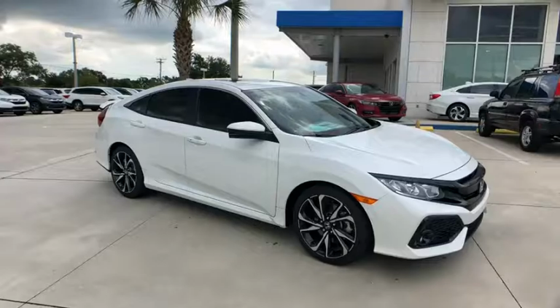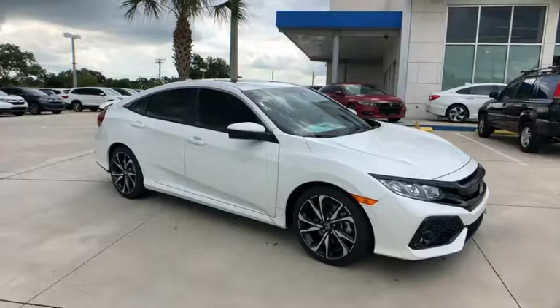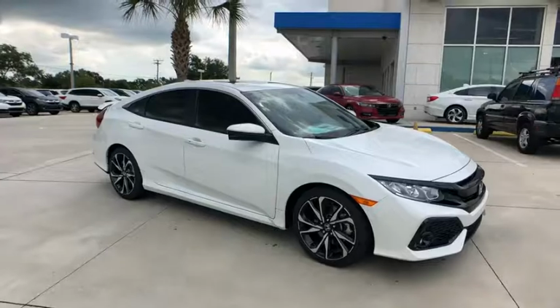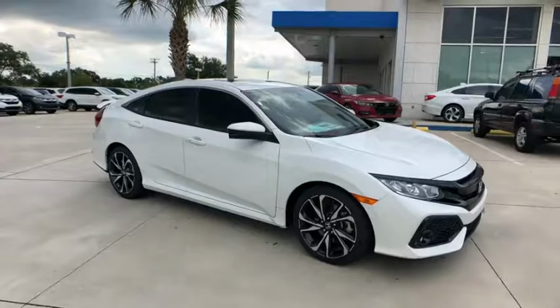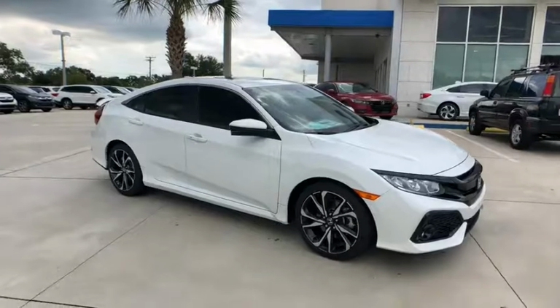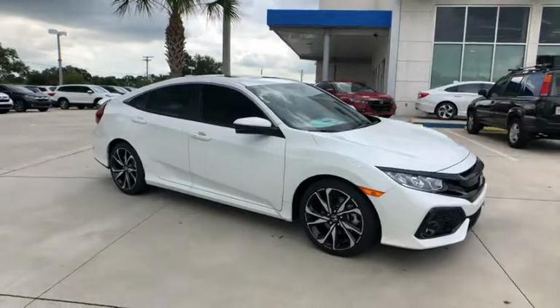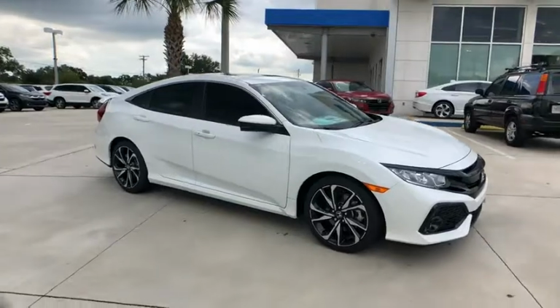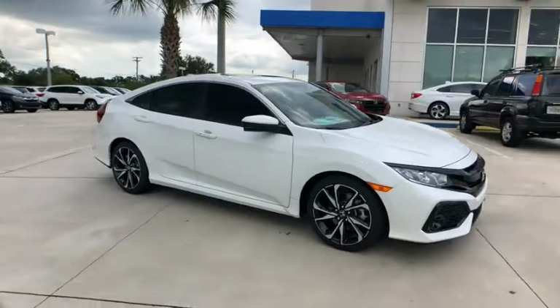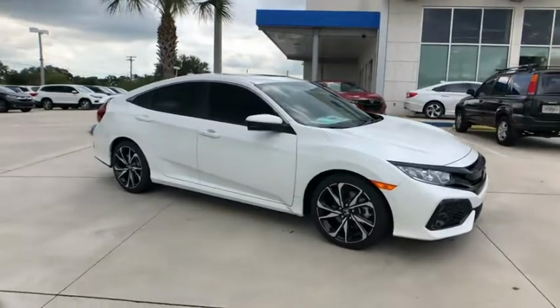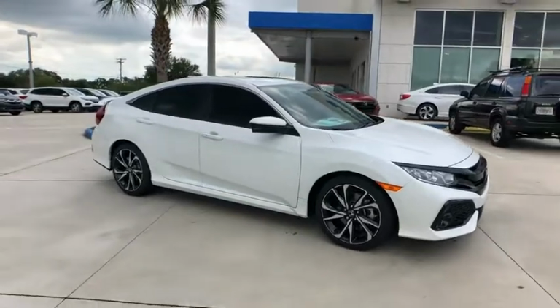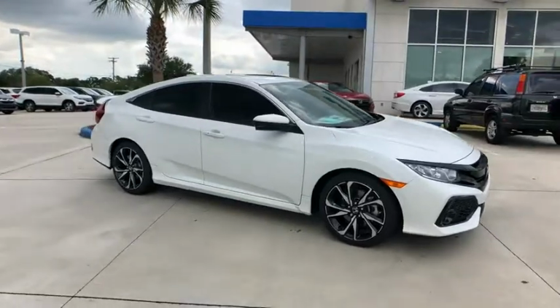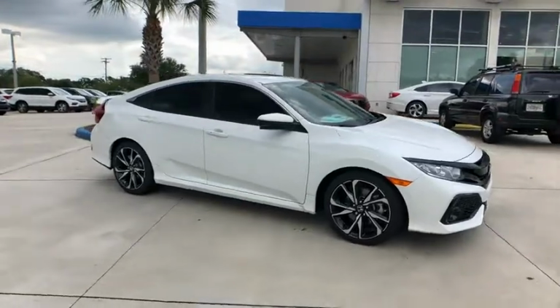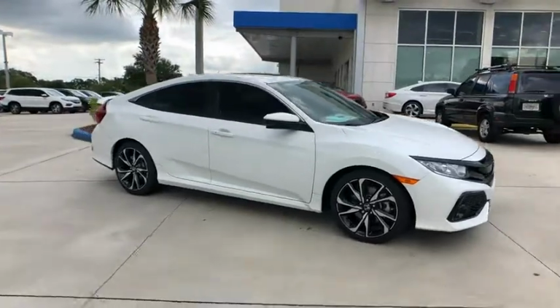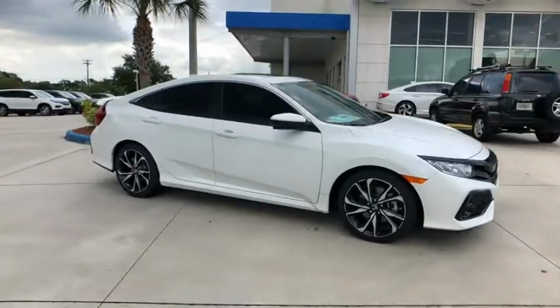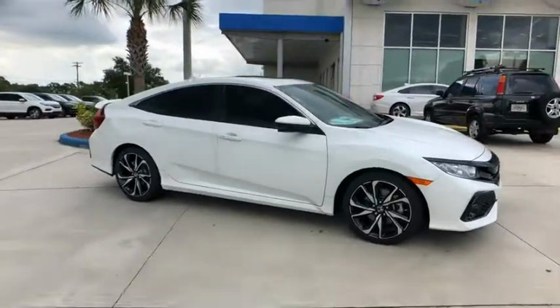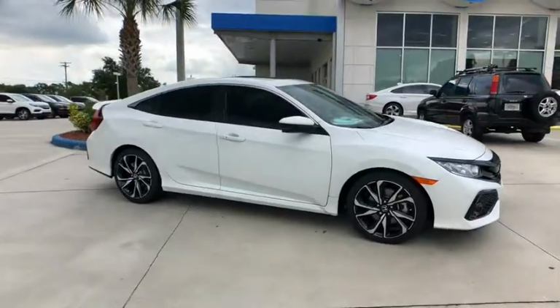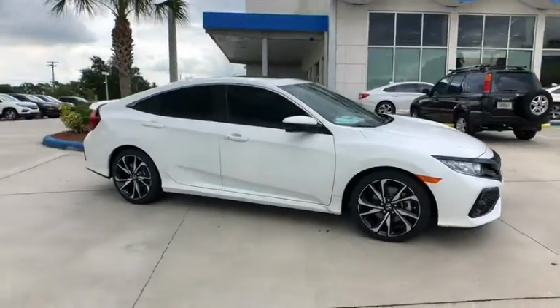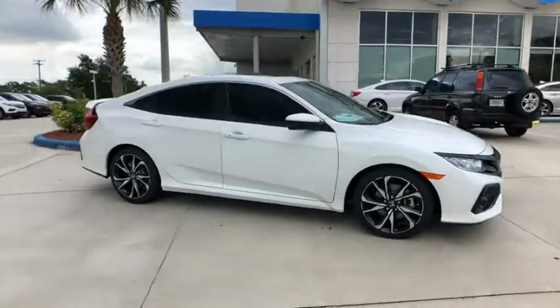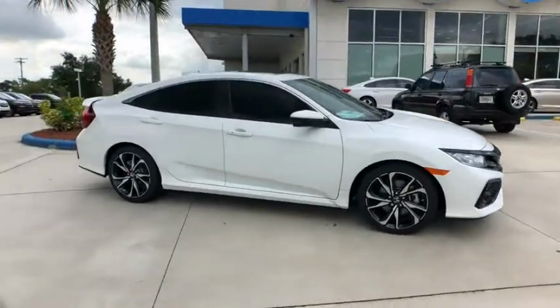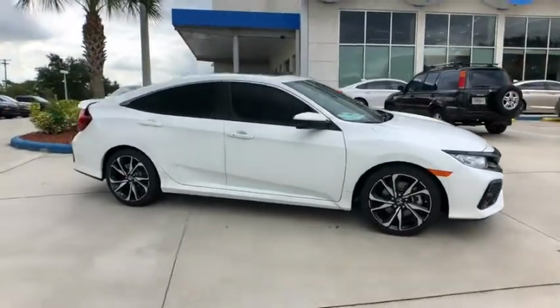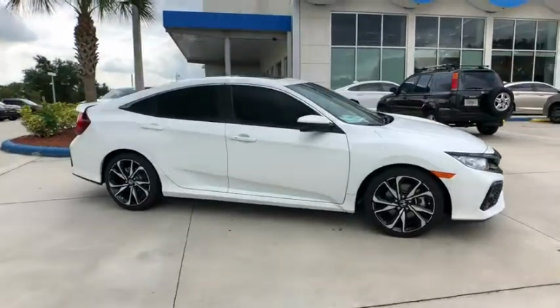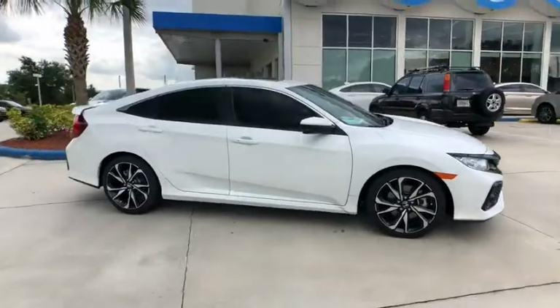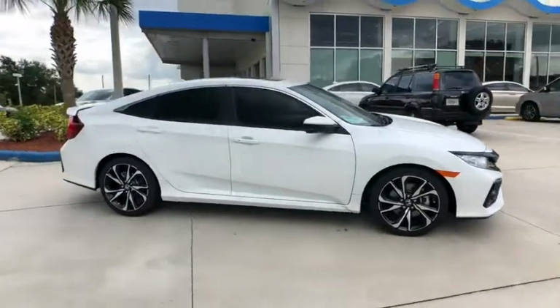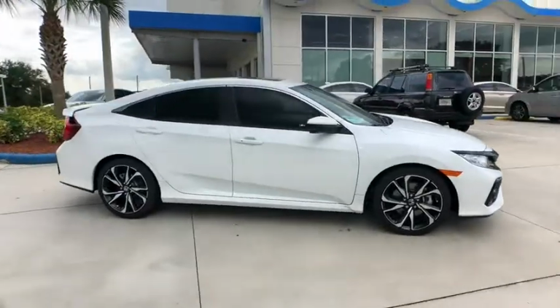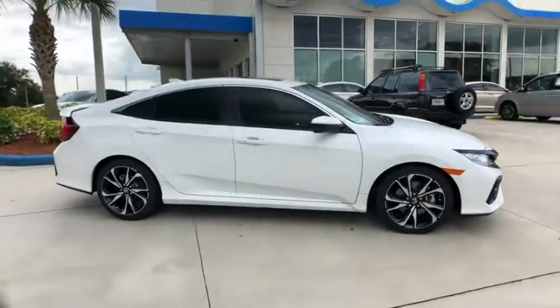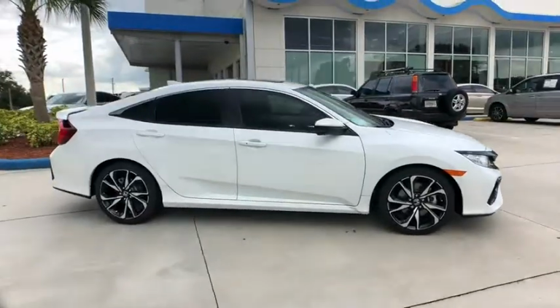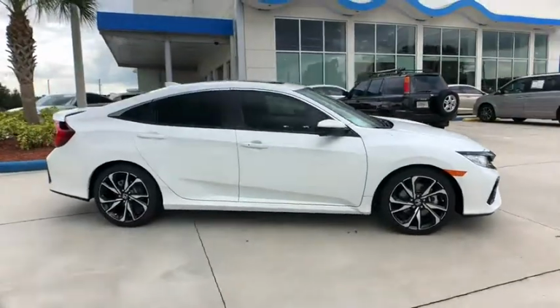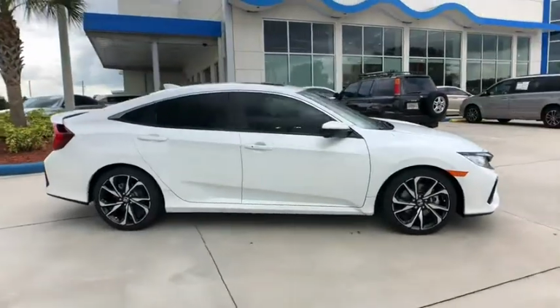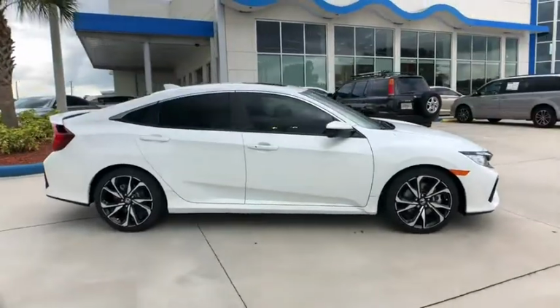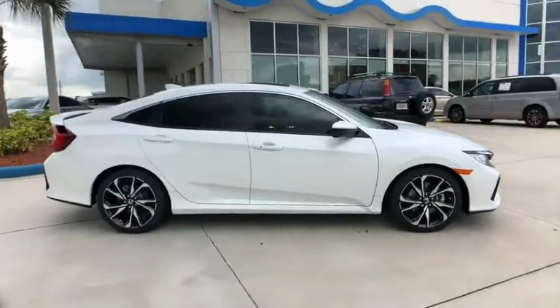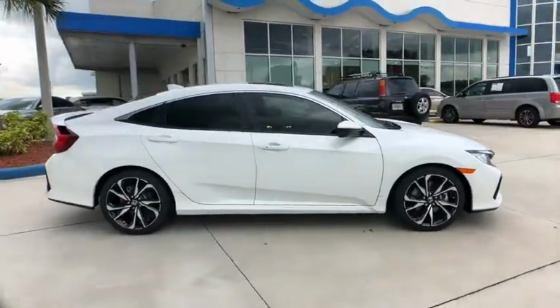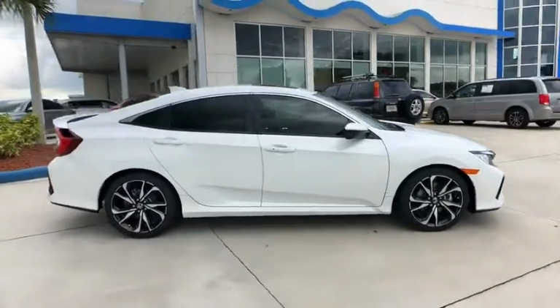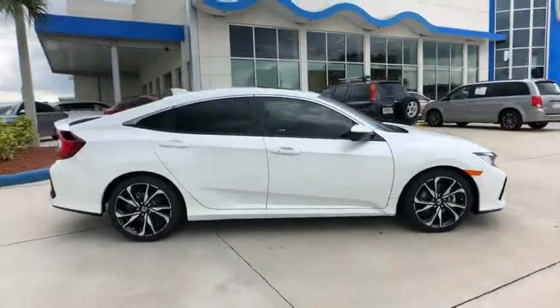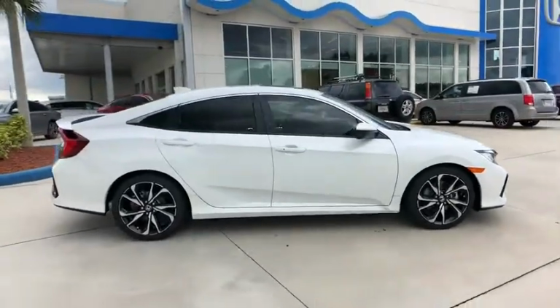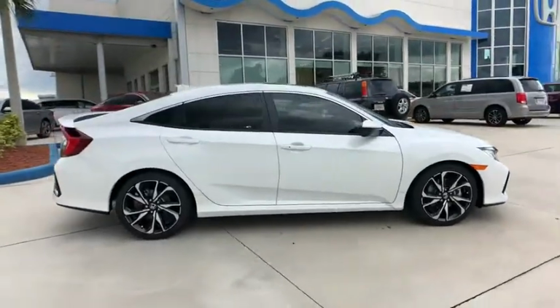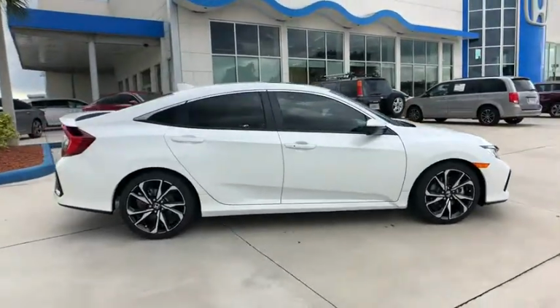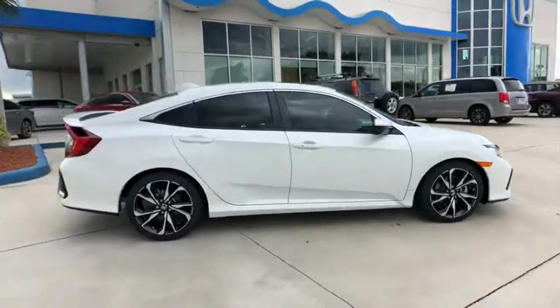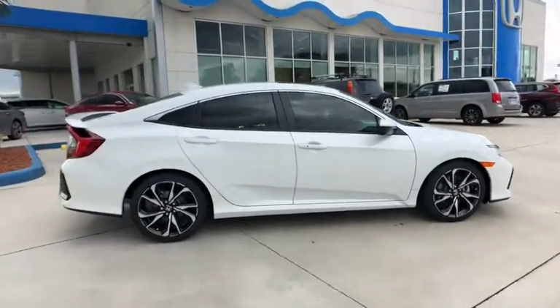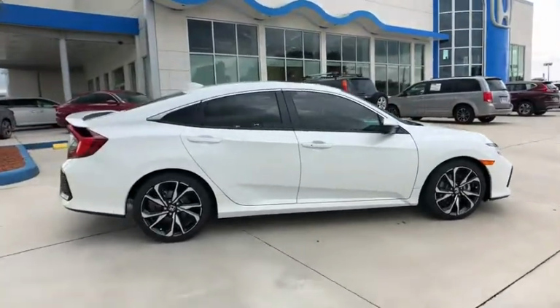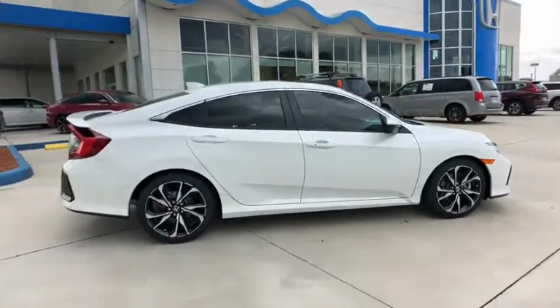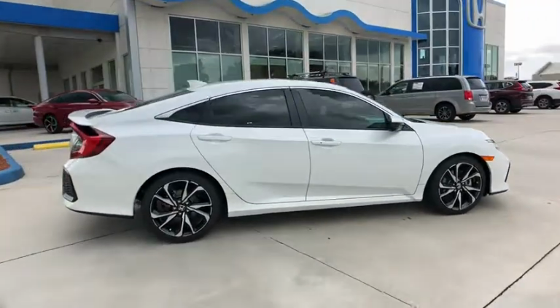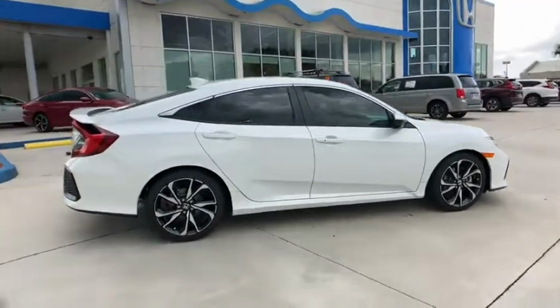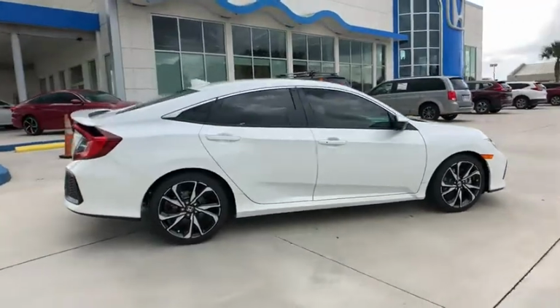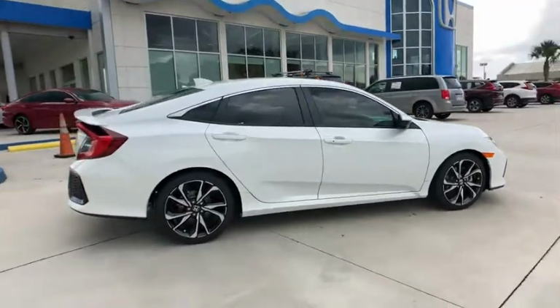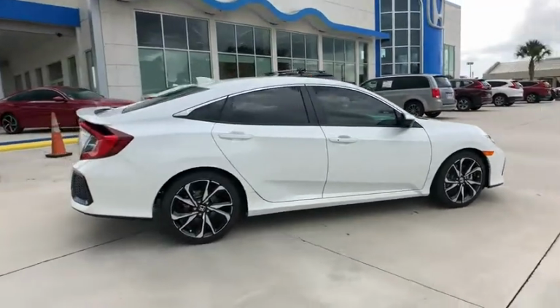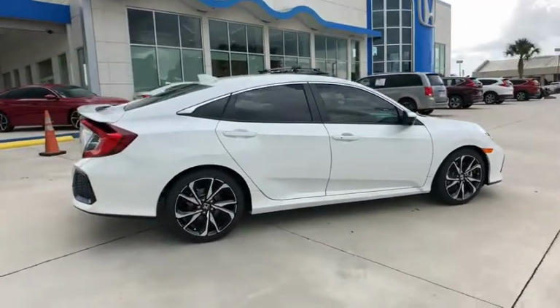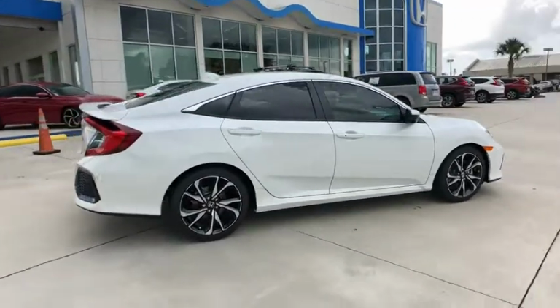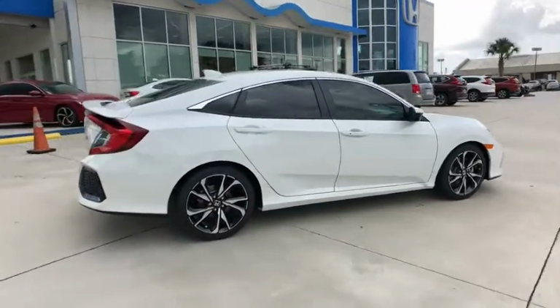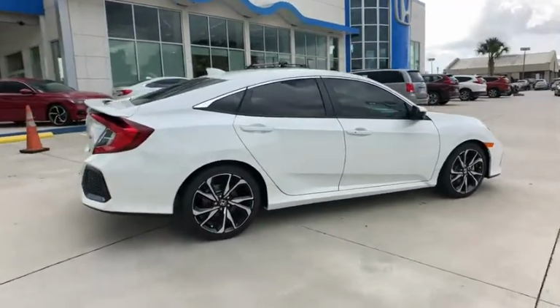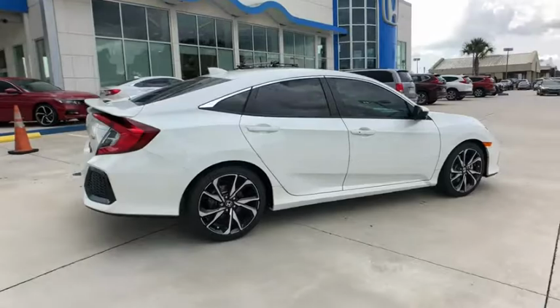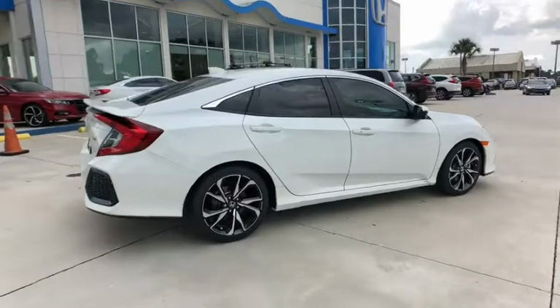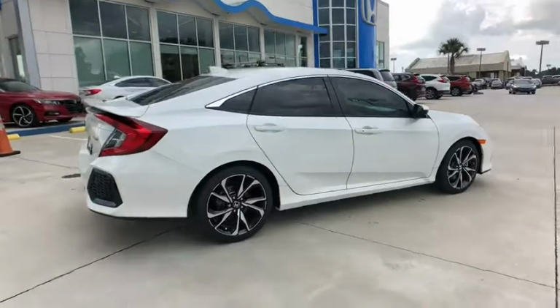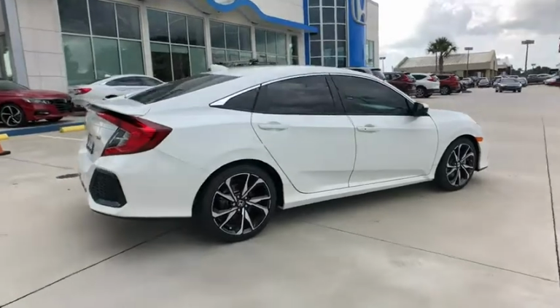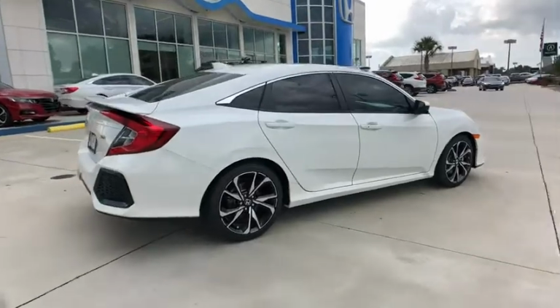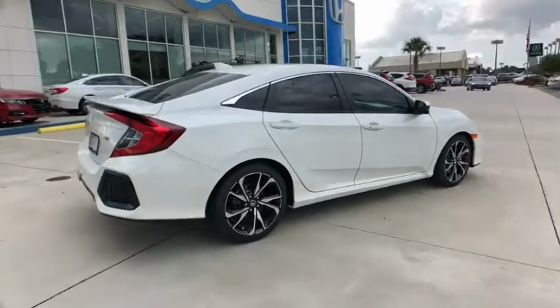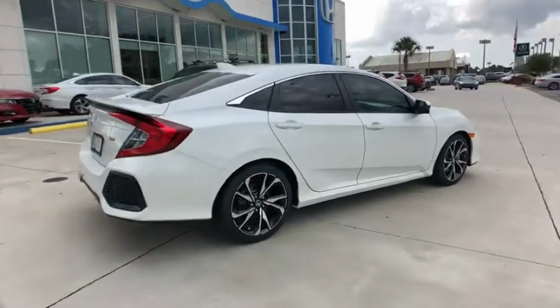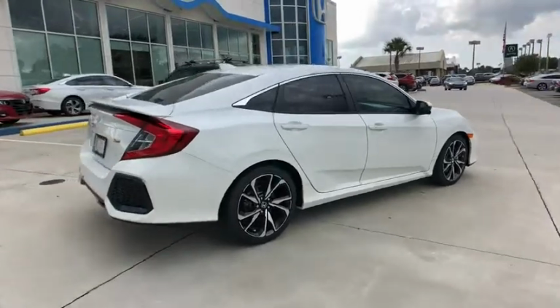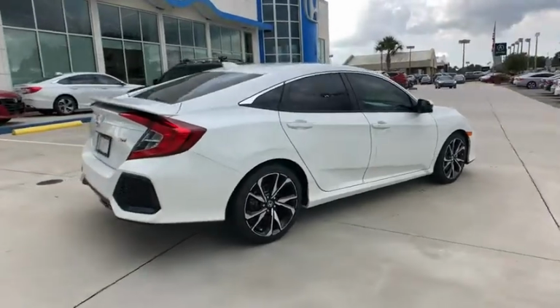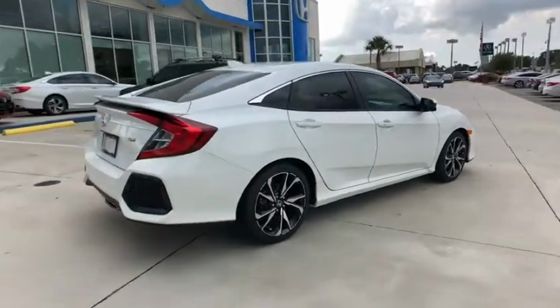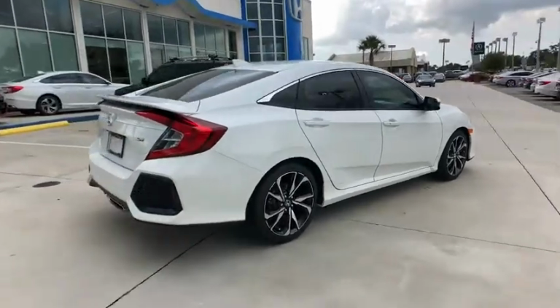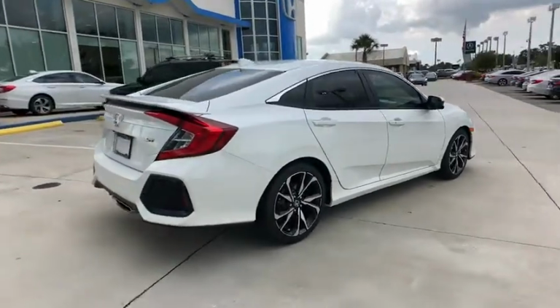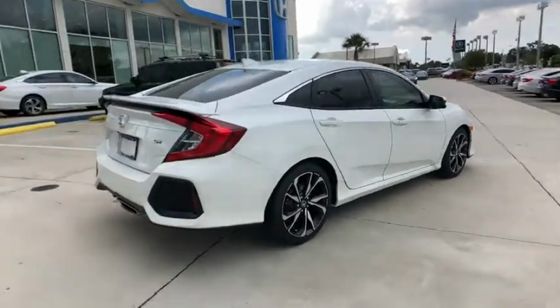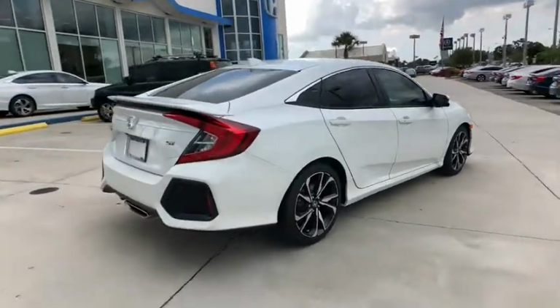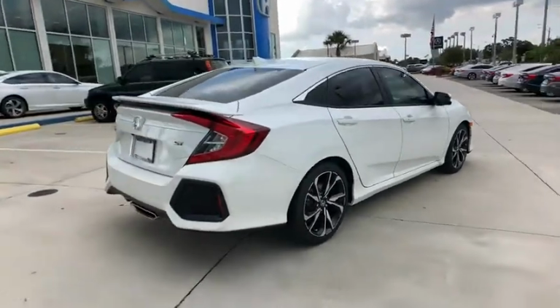2018 Honda Civic. Practical, awesome gas mileage, and incredibly reliable.